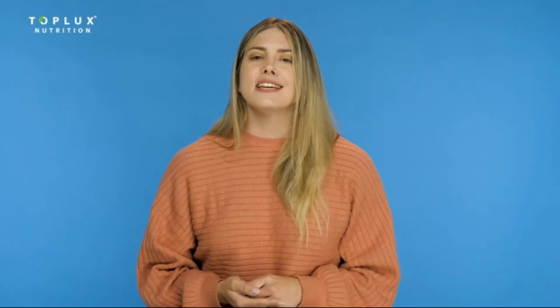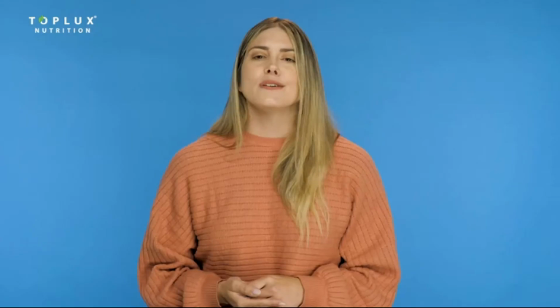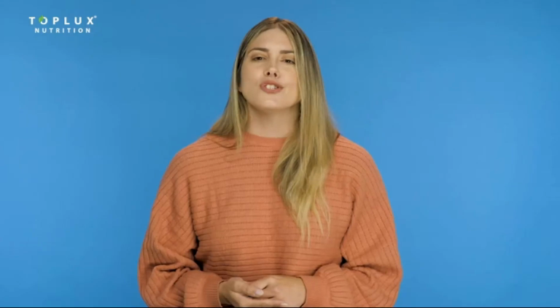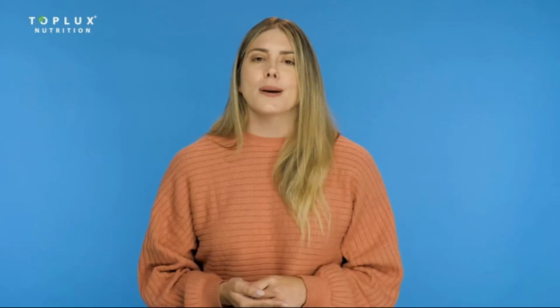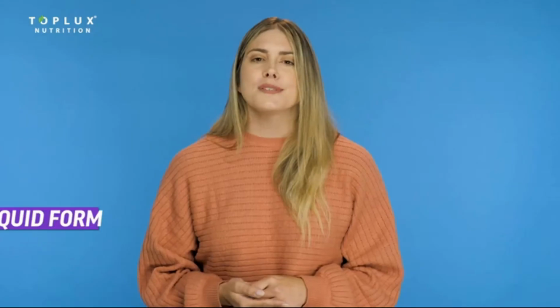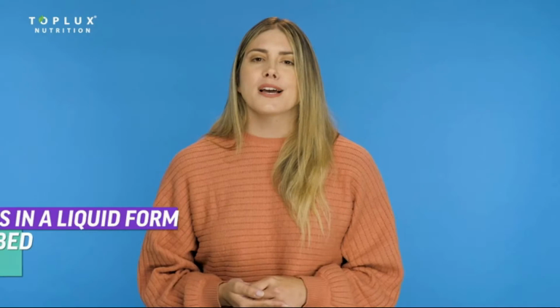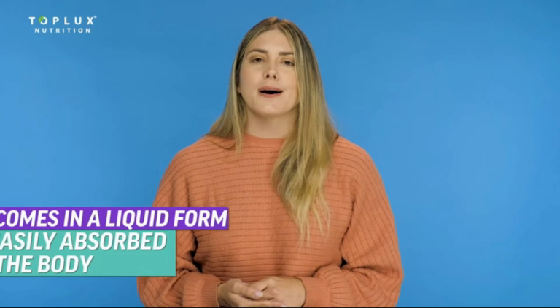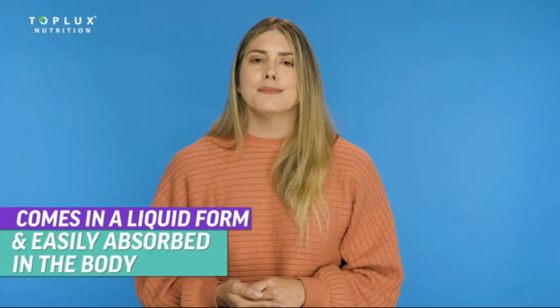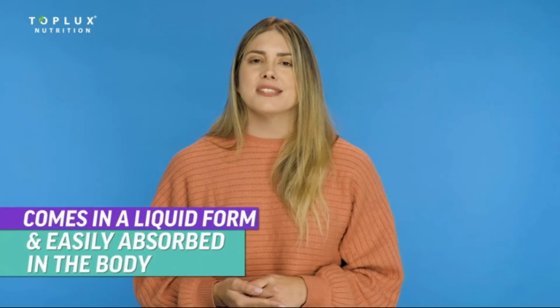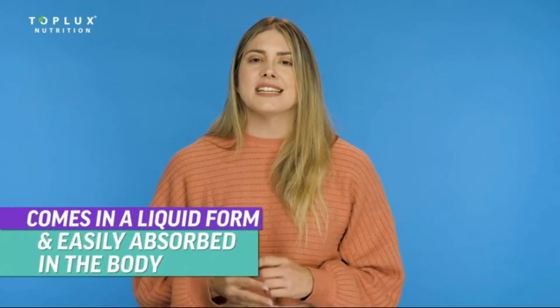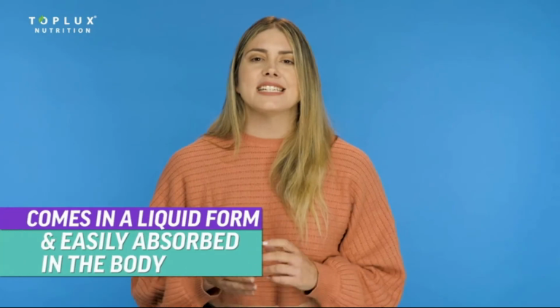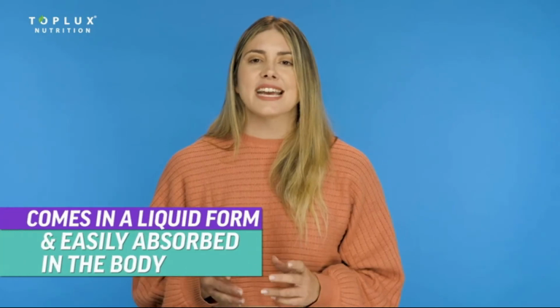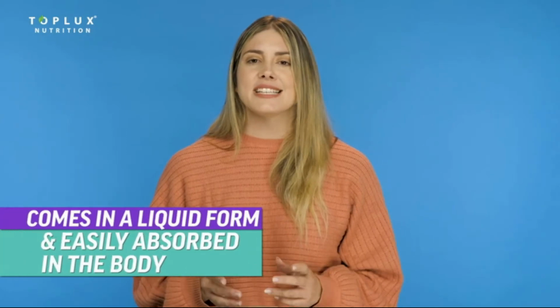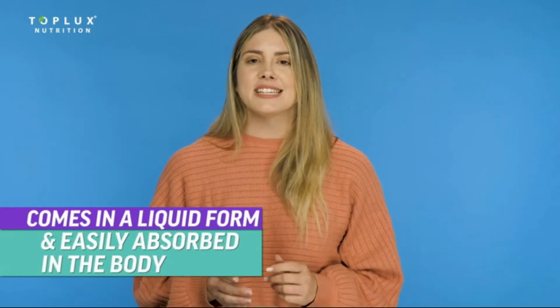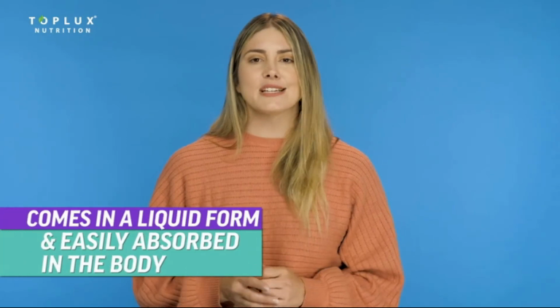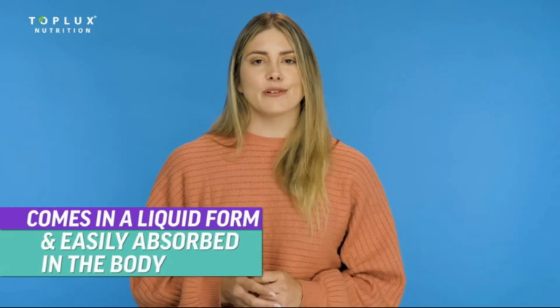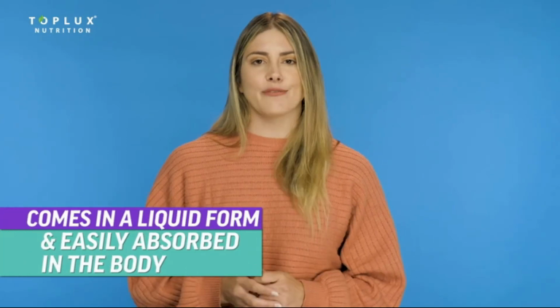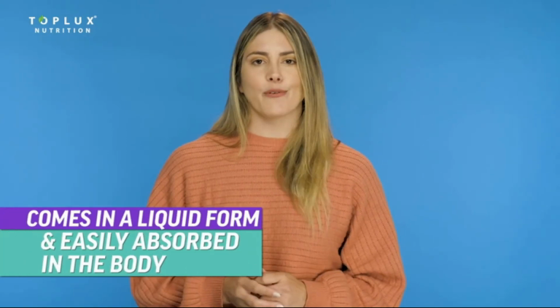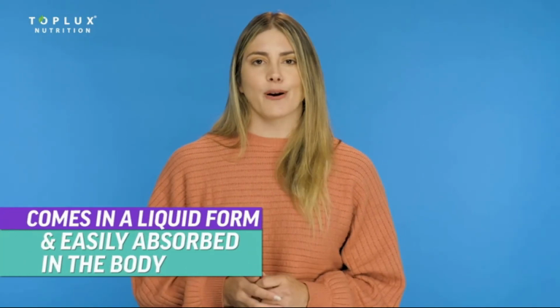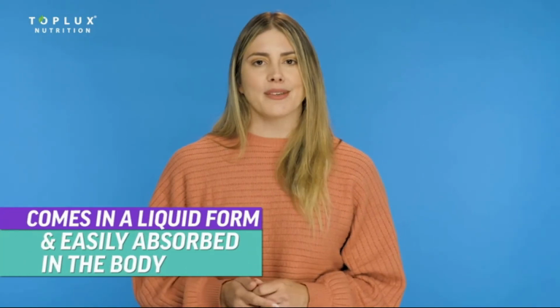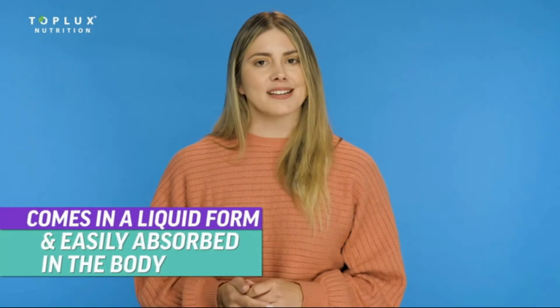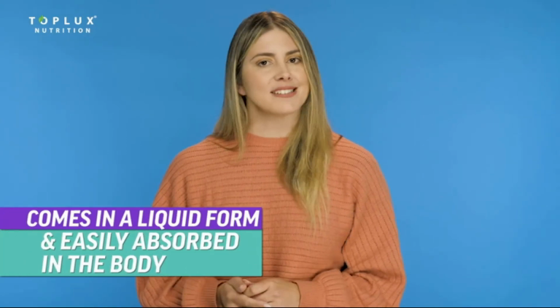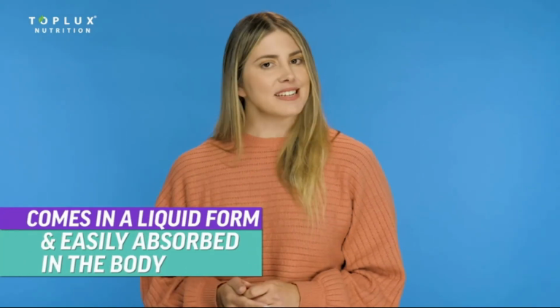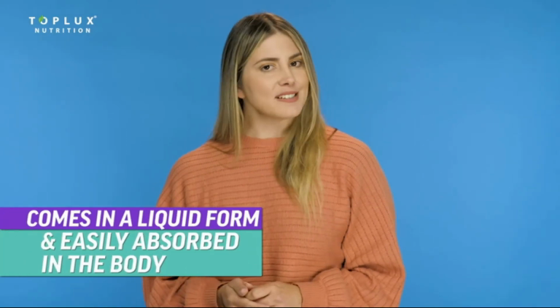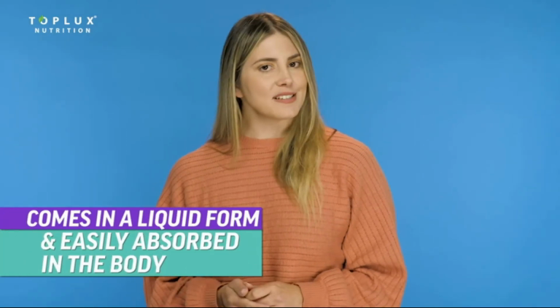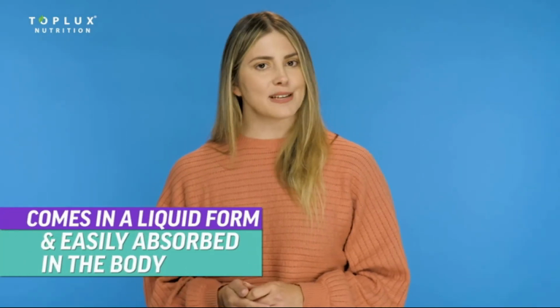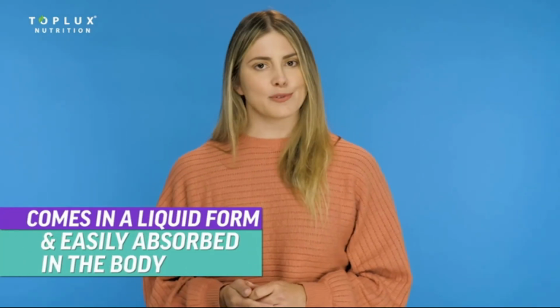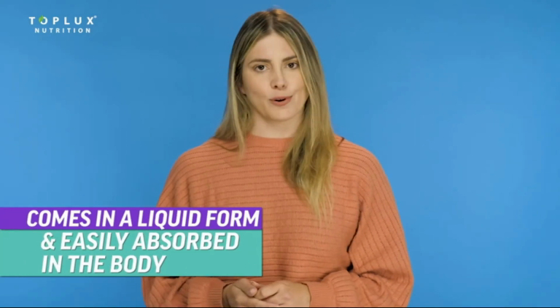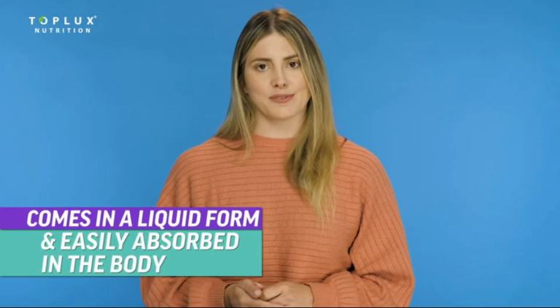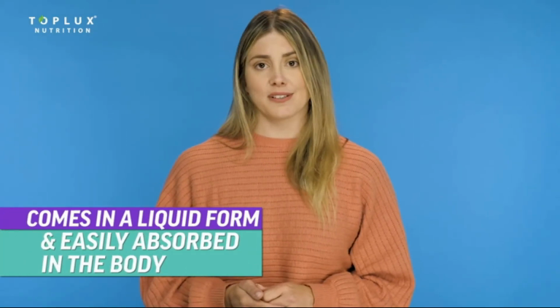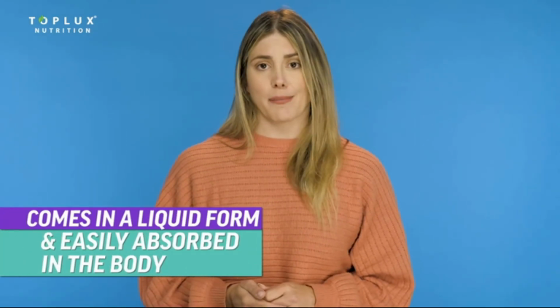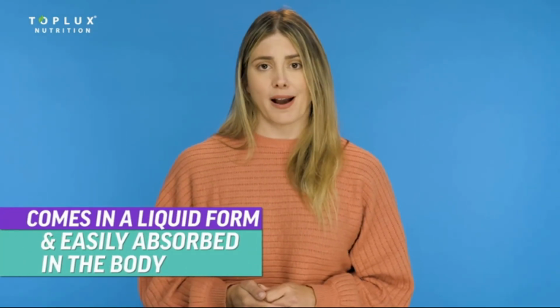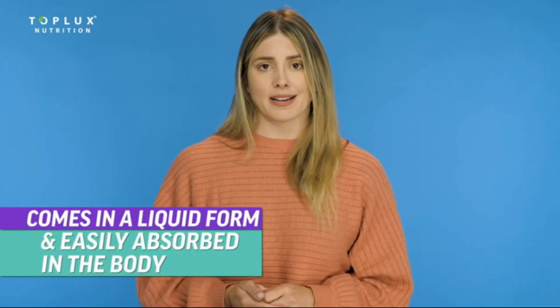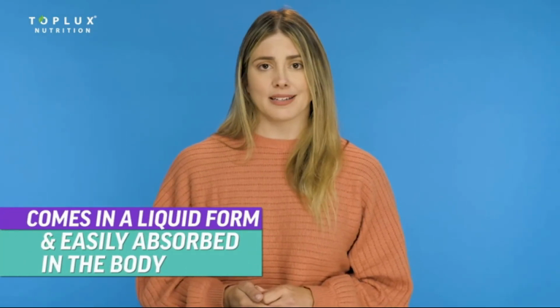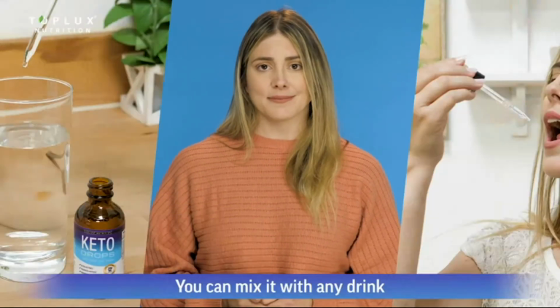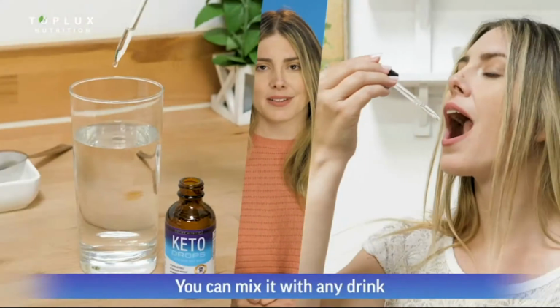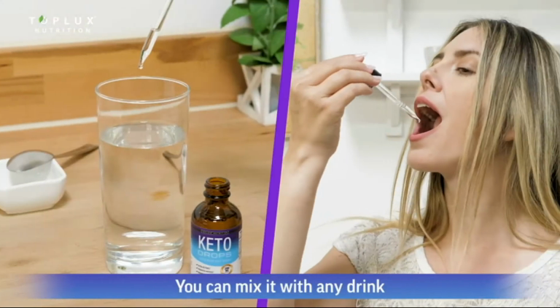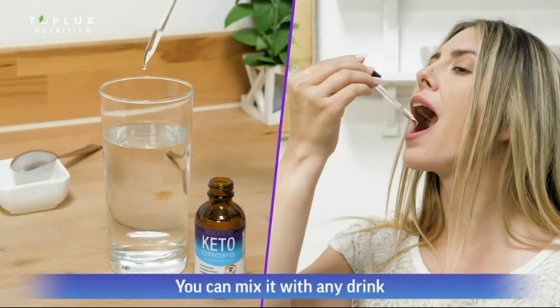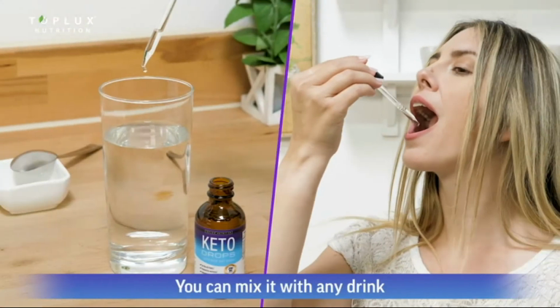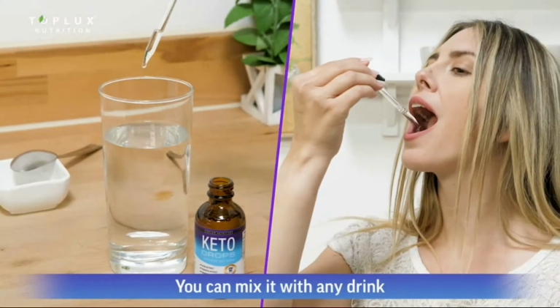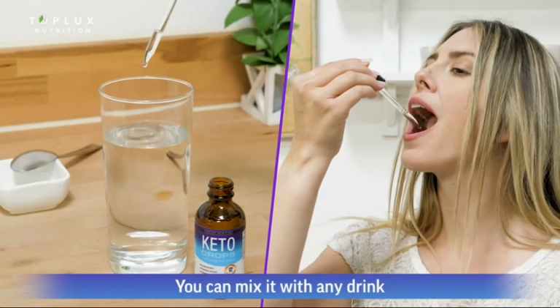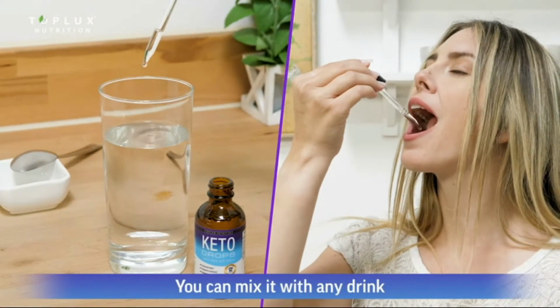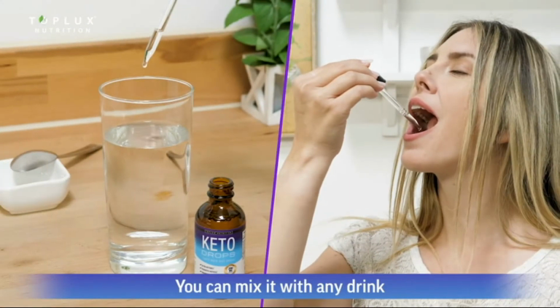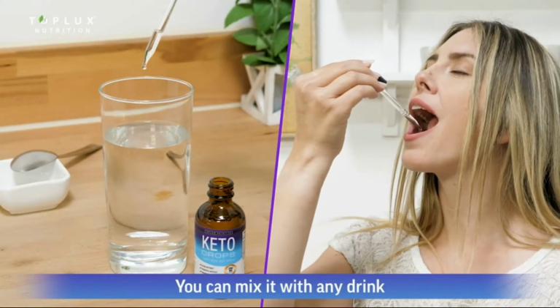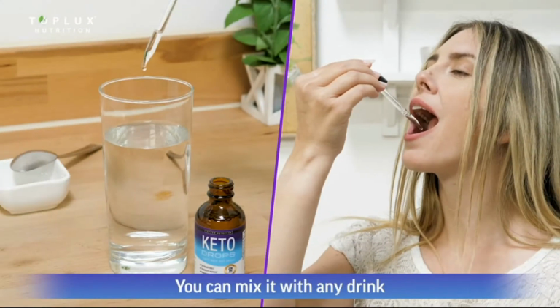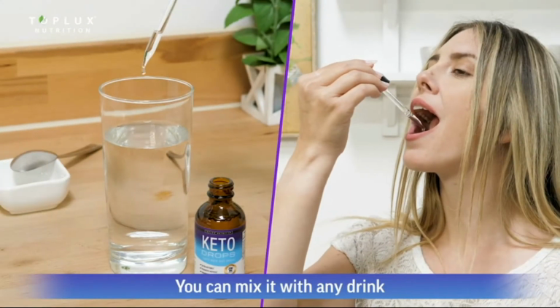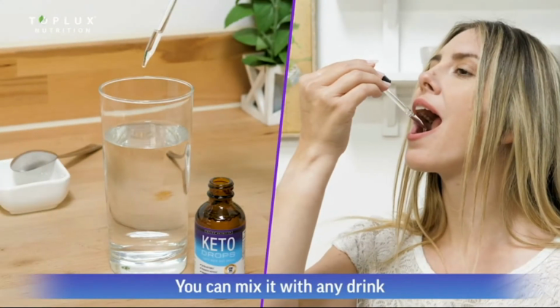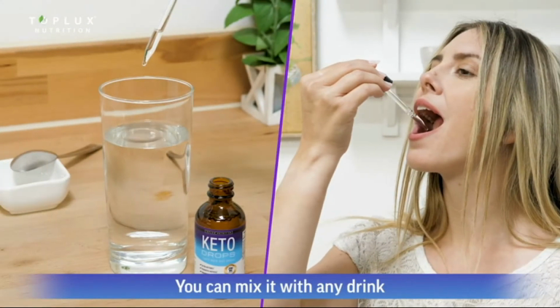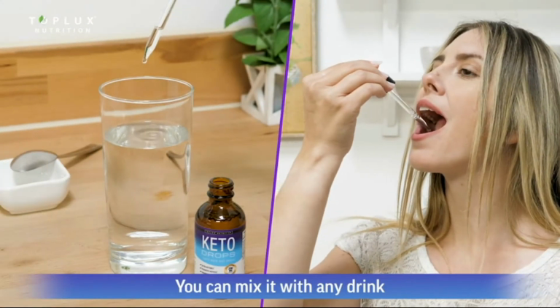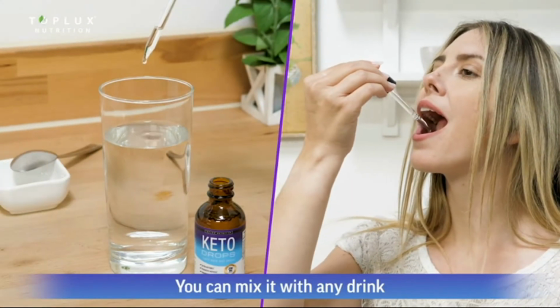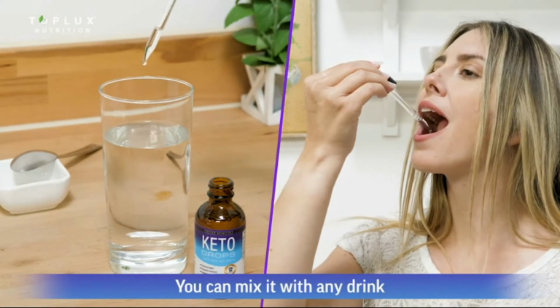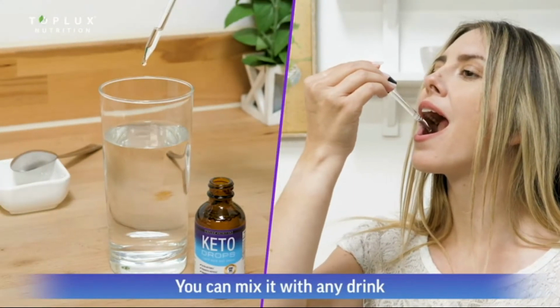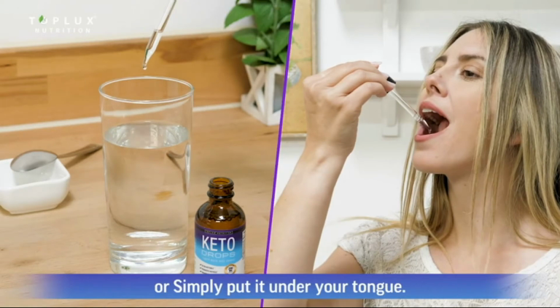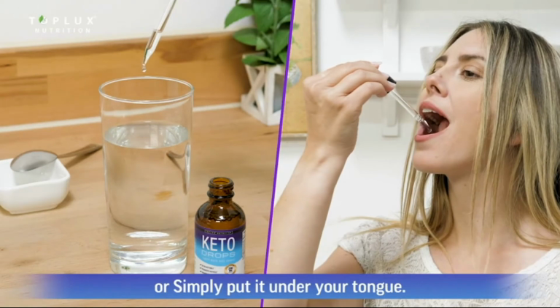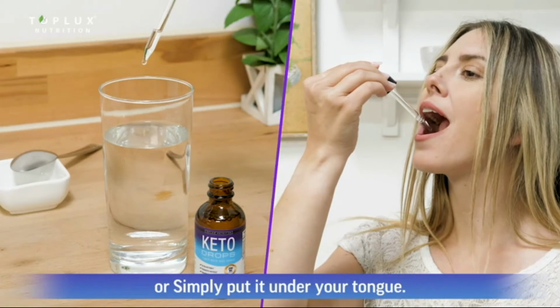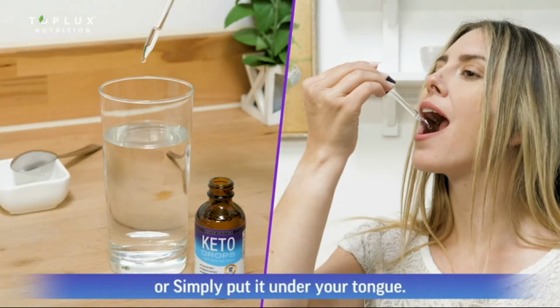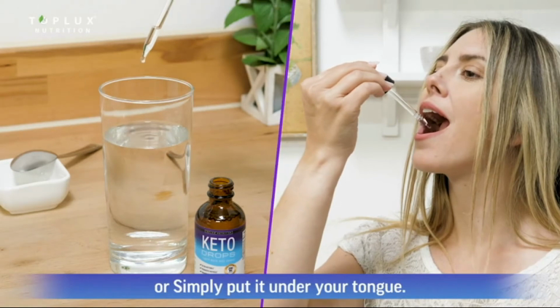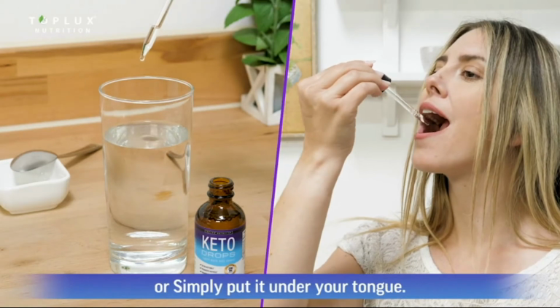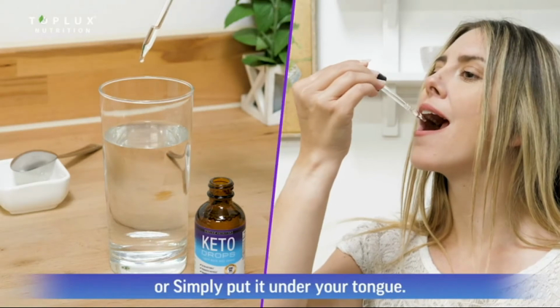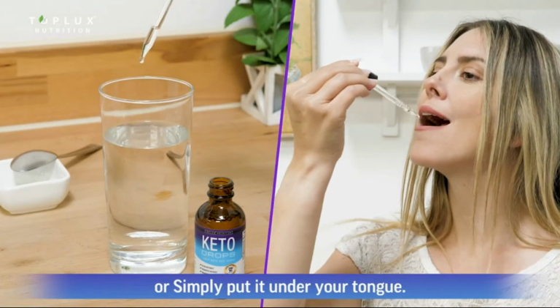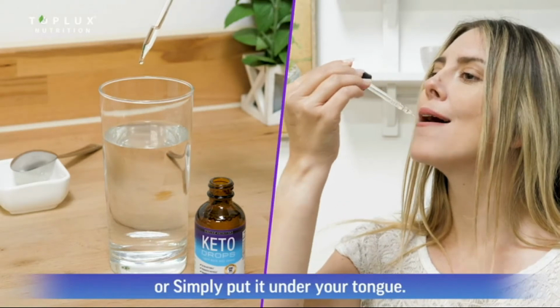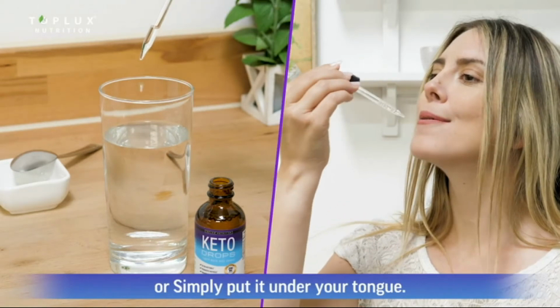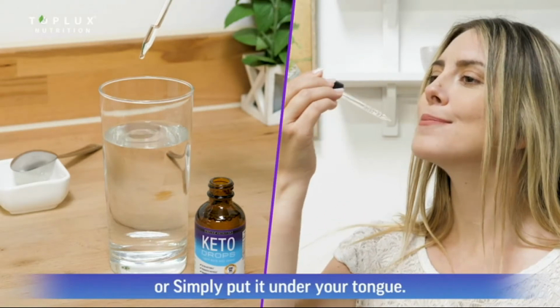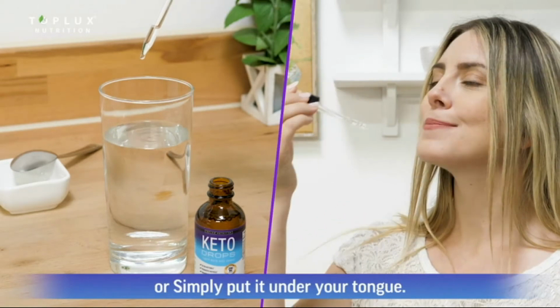Keto Drops comes in a tasty liquid form that is easily absorbed in the body. You can mix it with any drink, or simply put it under your tongue.